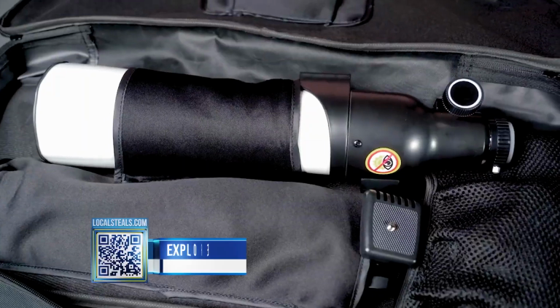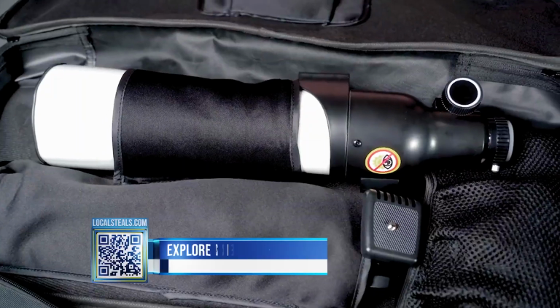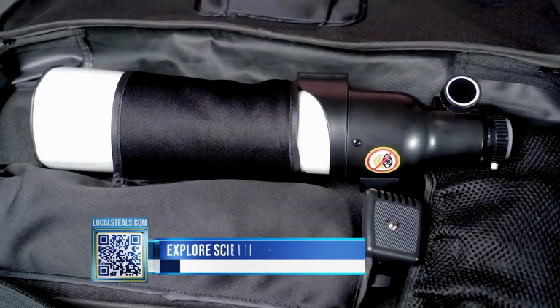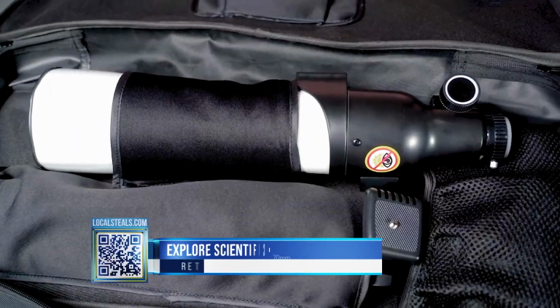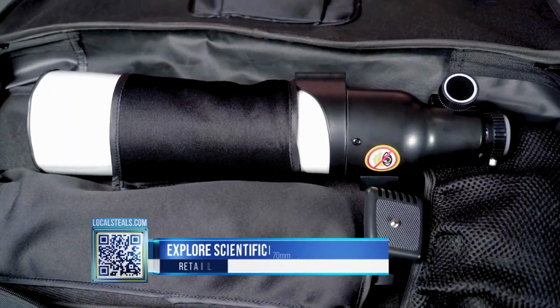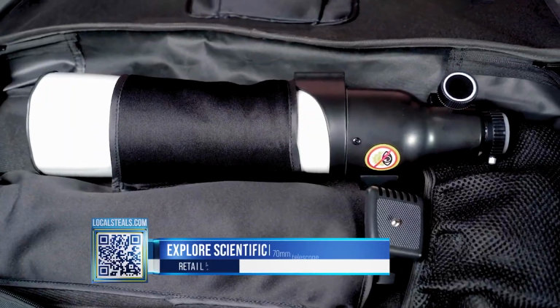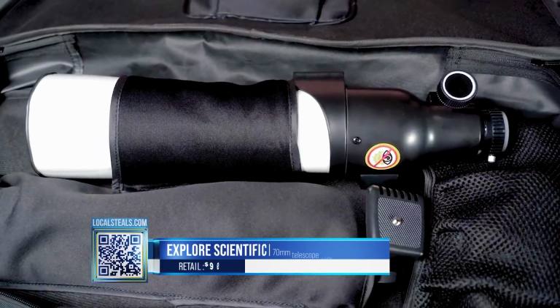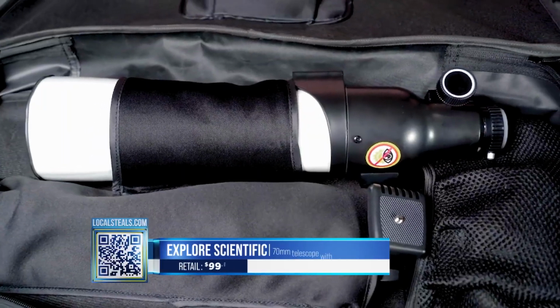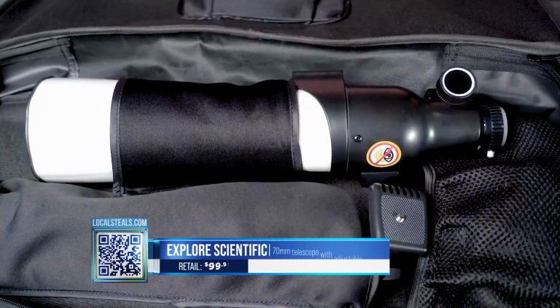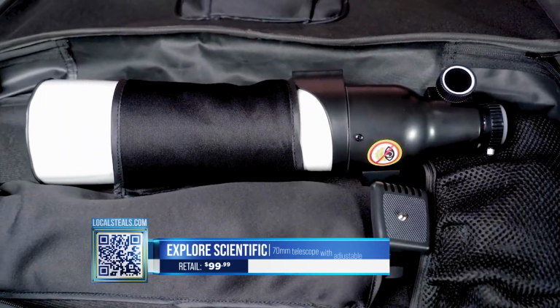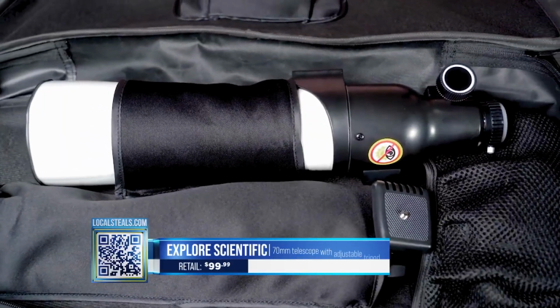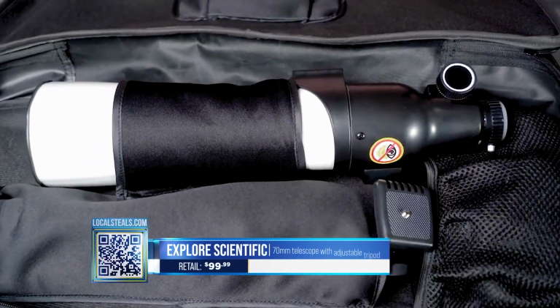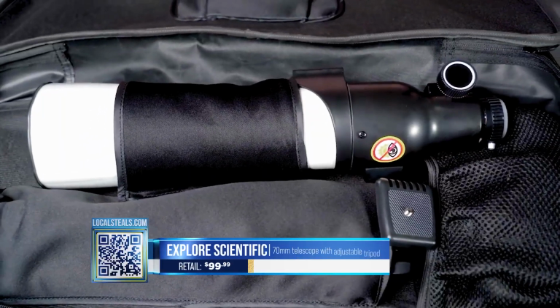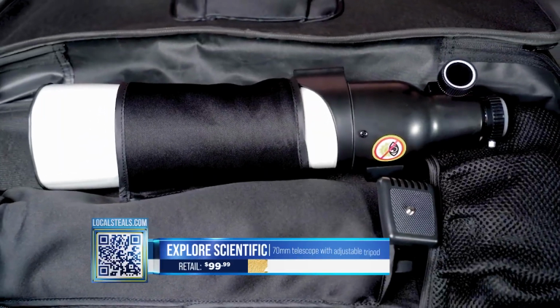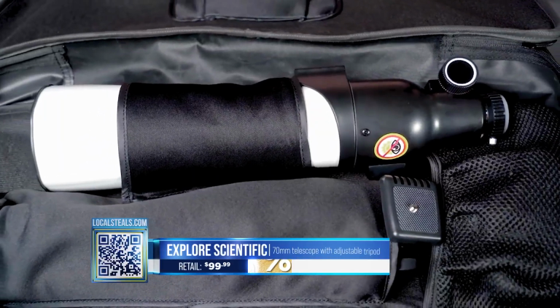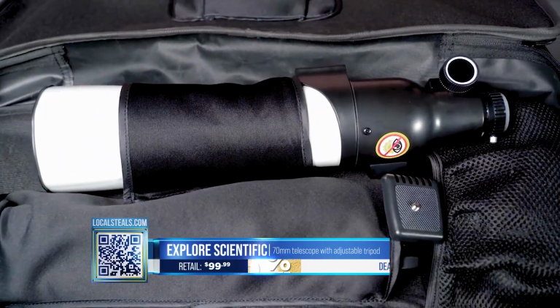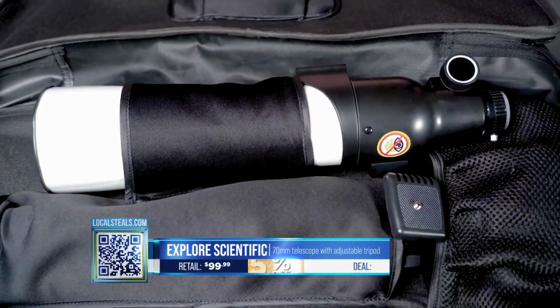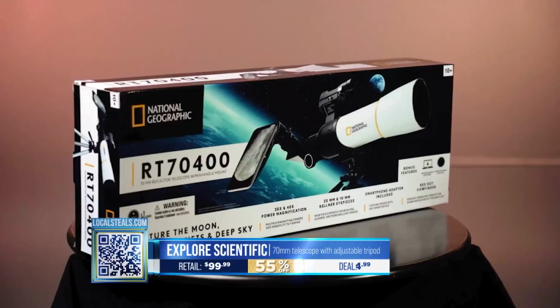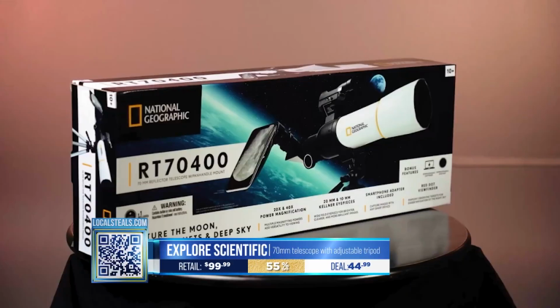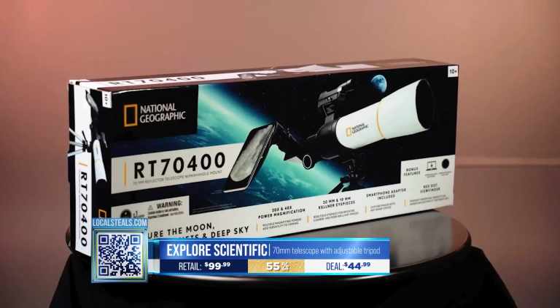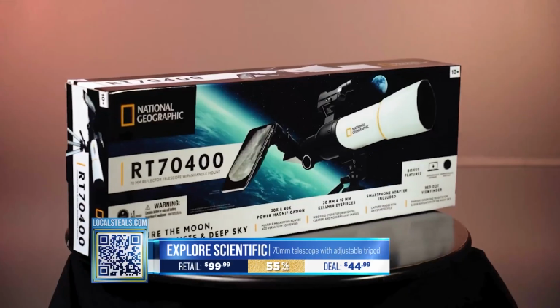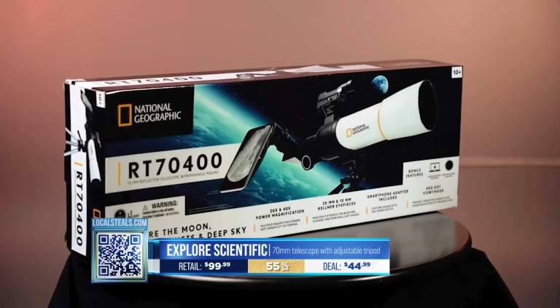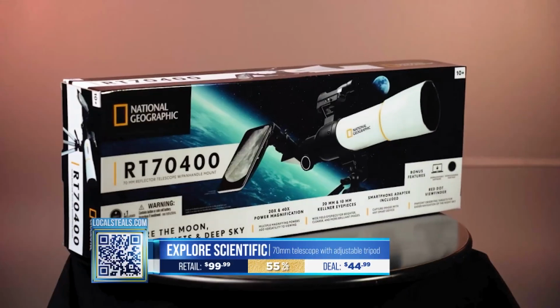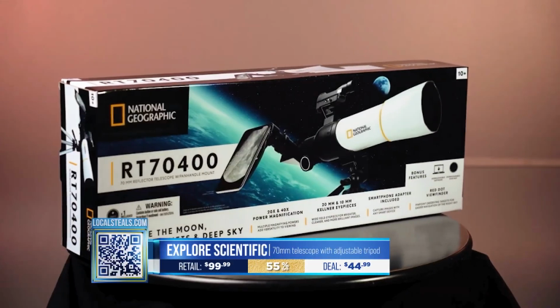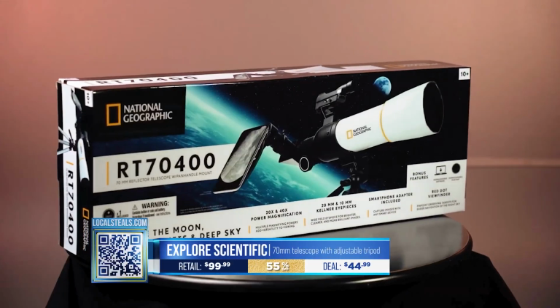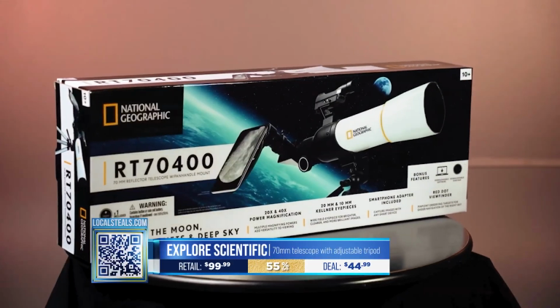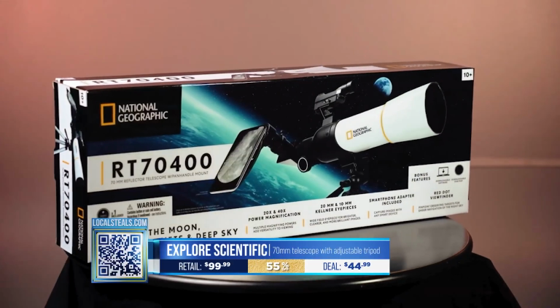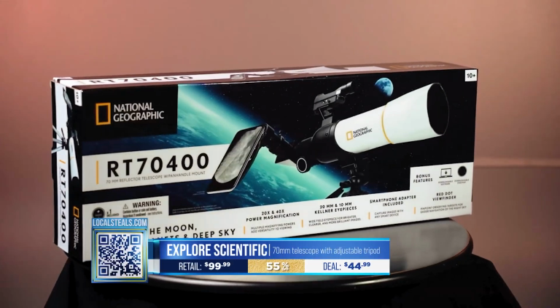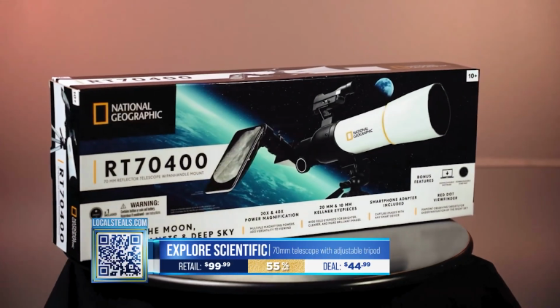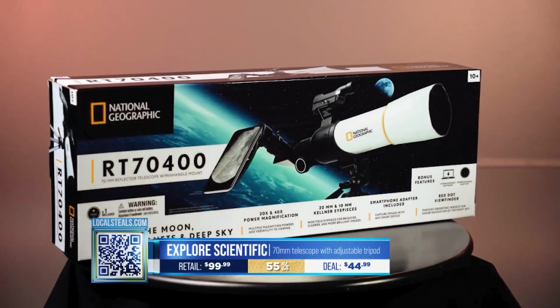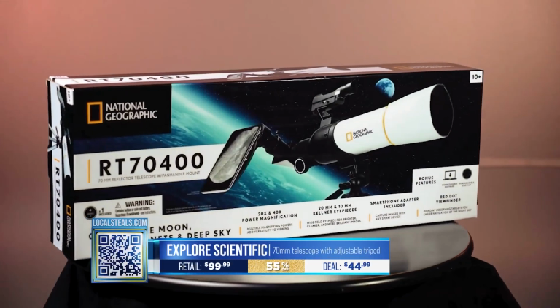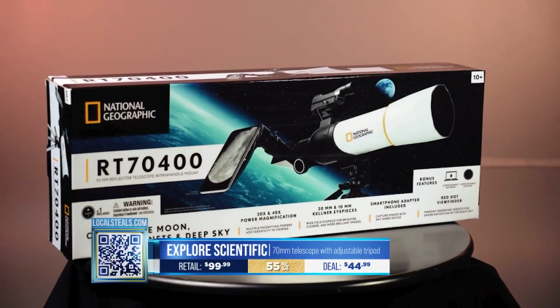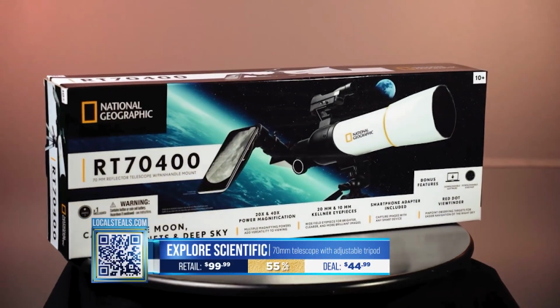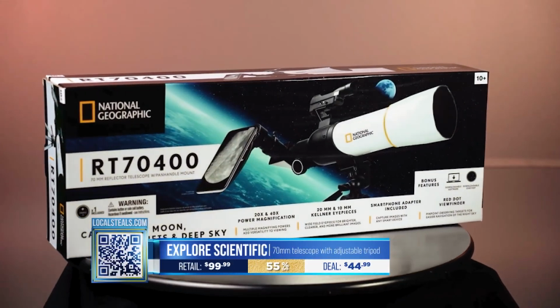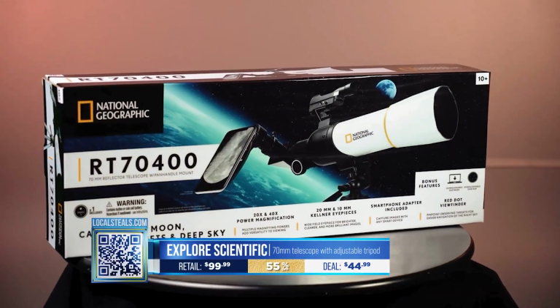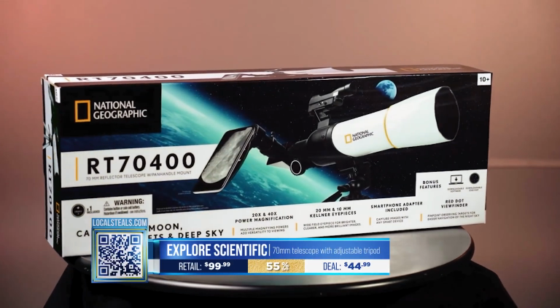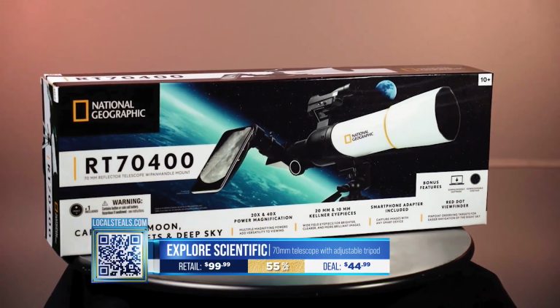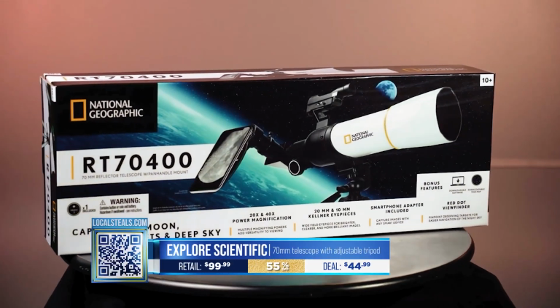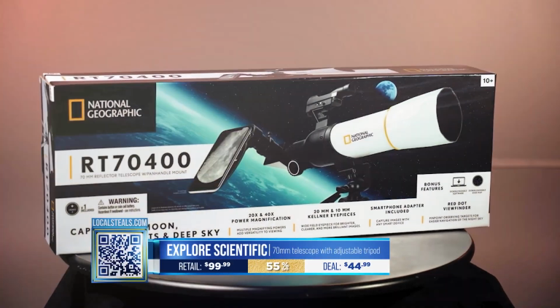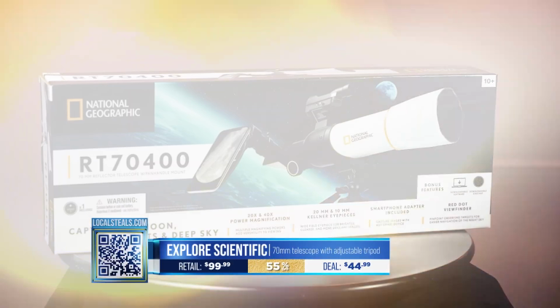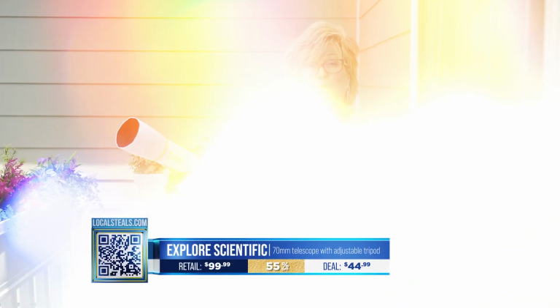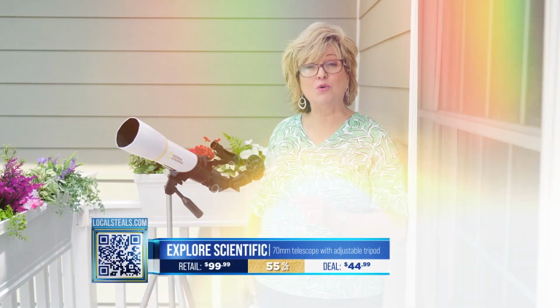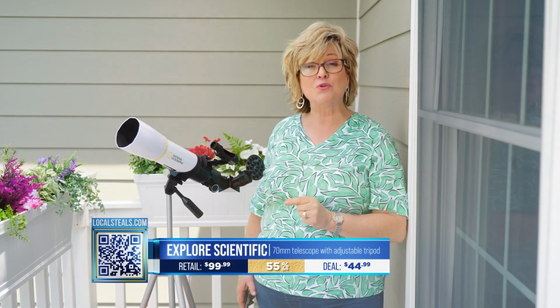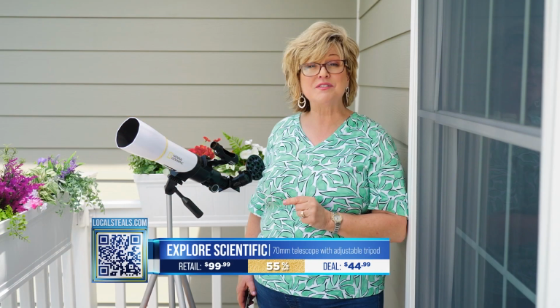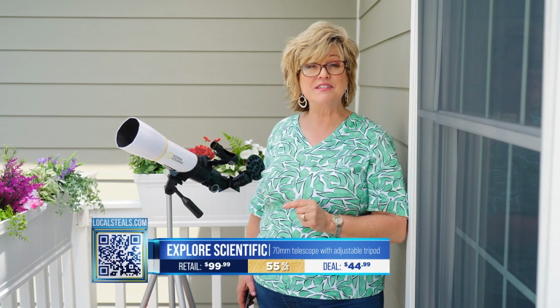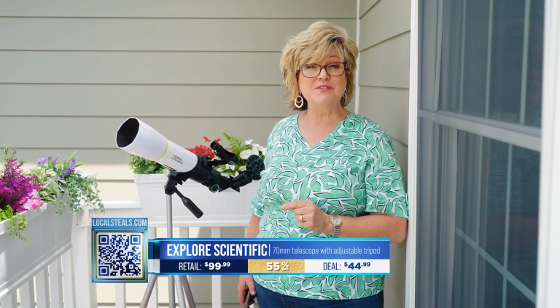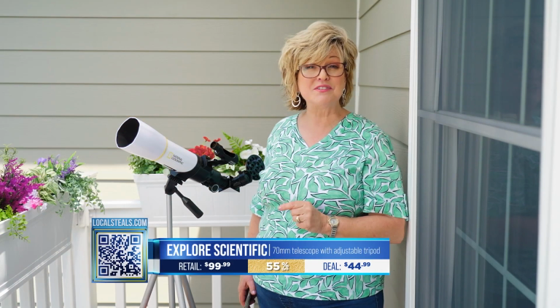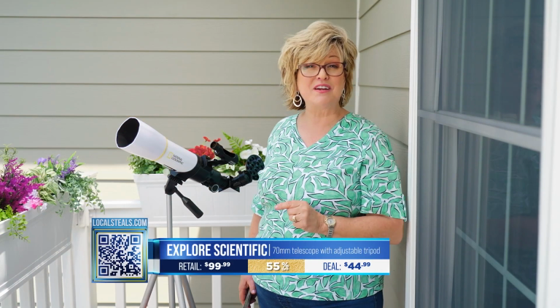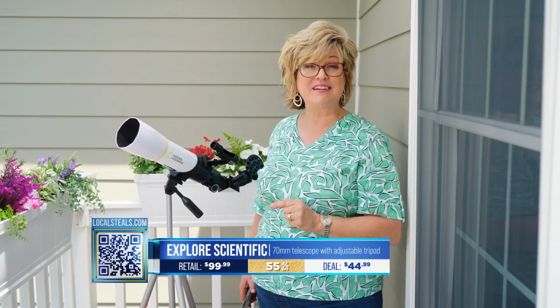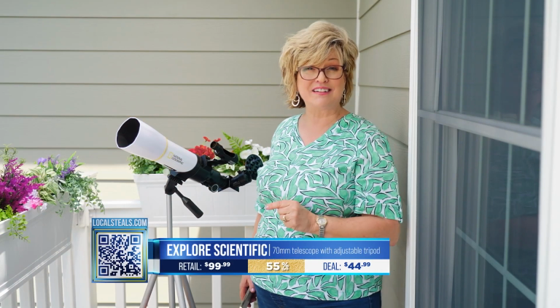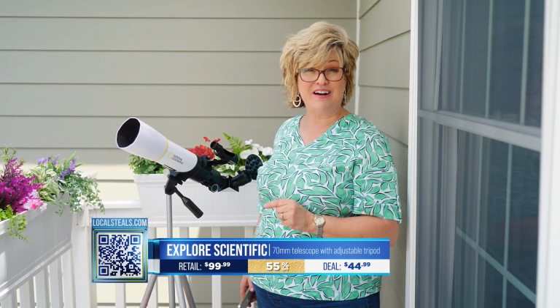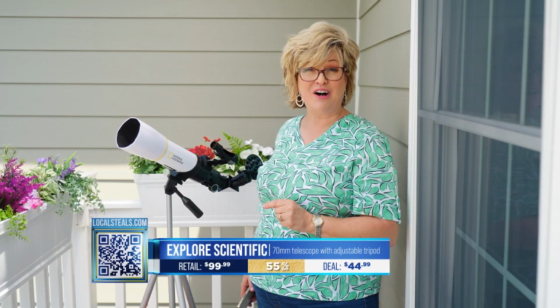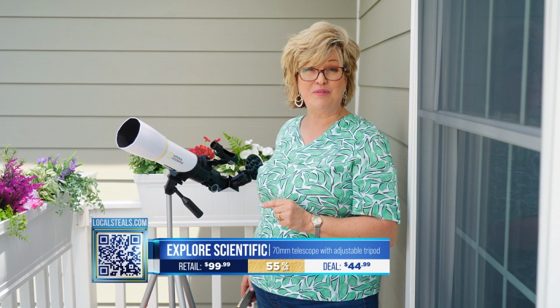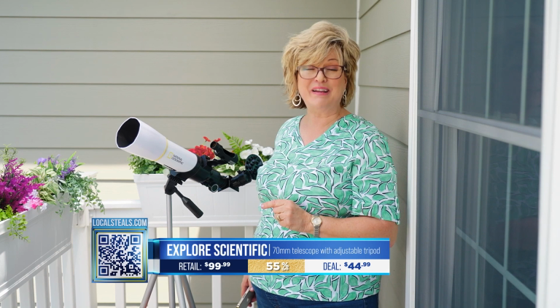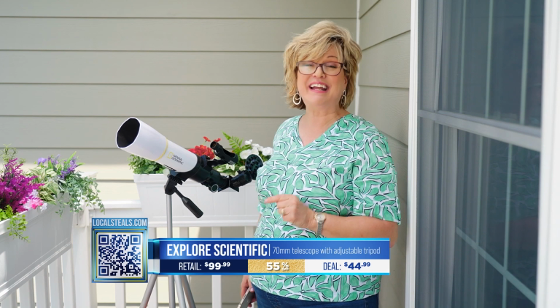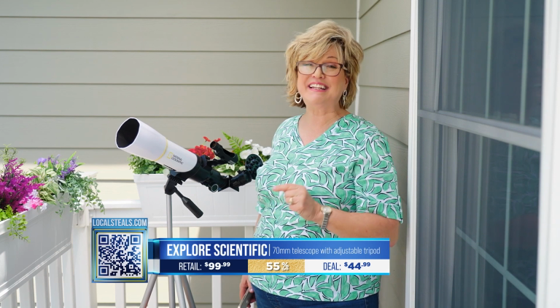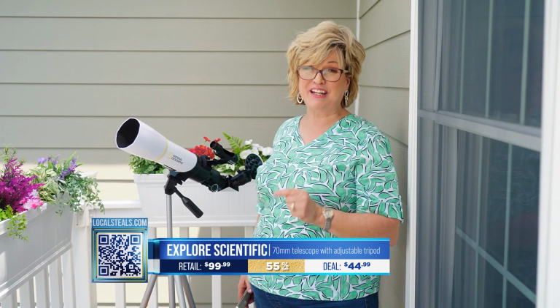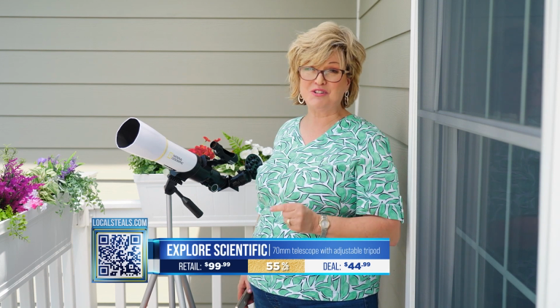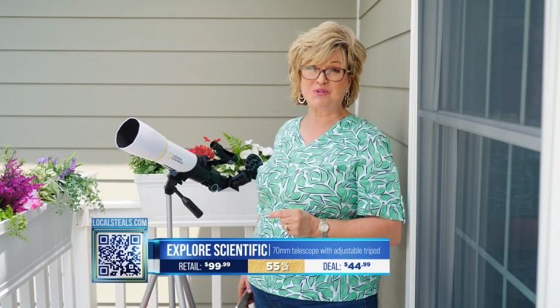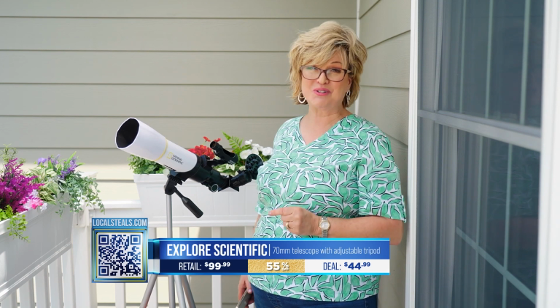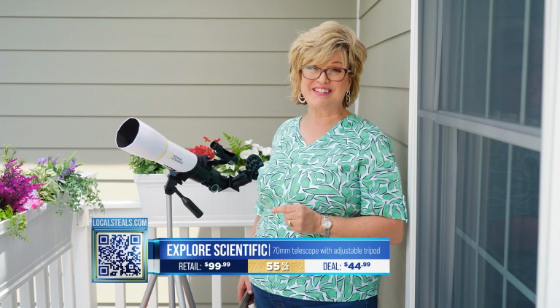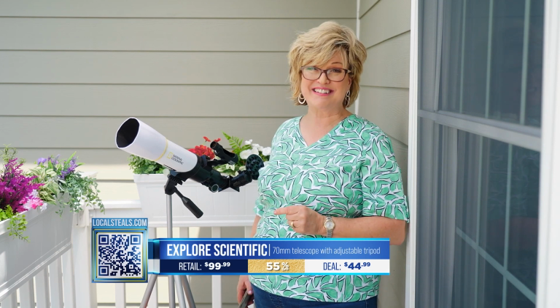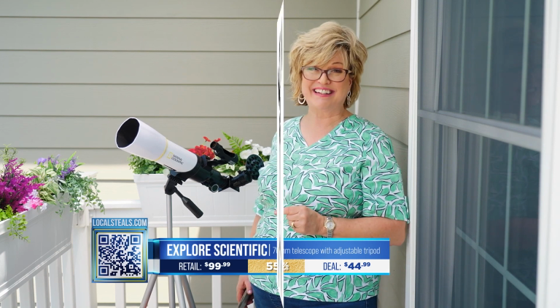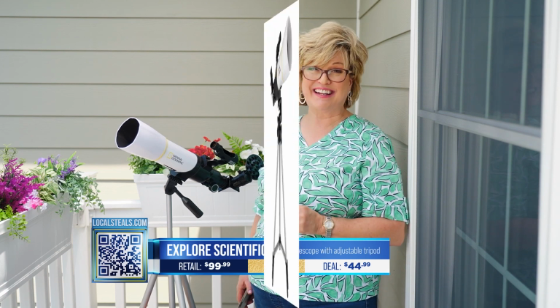And right now we have 55% off, making it less than $50. Go to localsteals.com and get yours today.